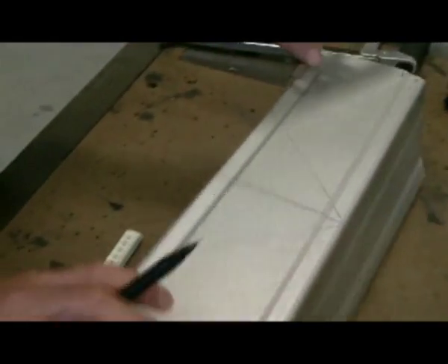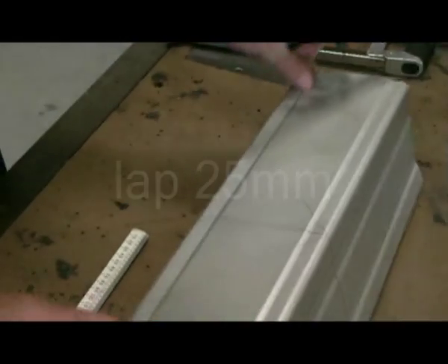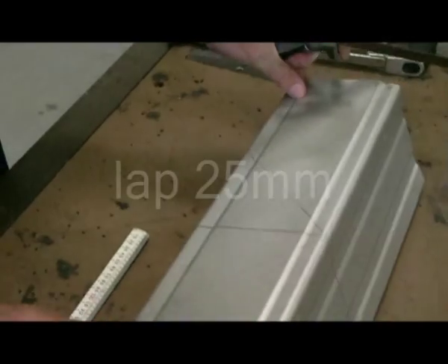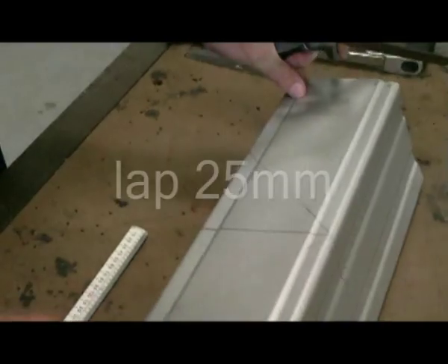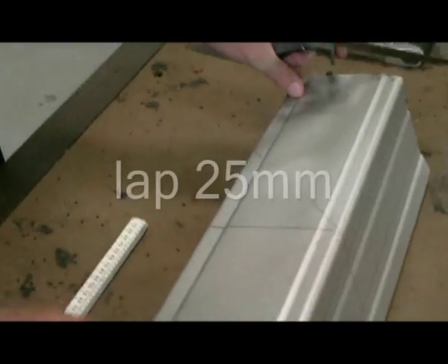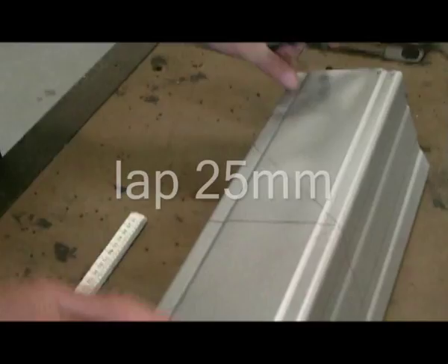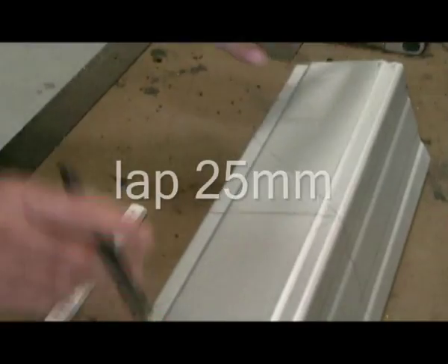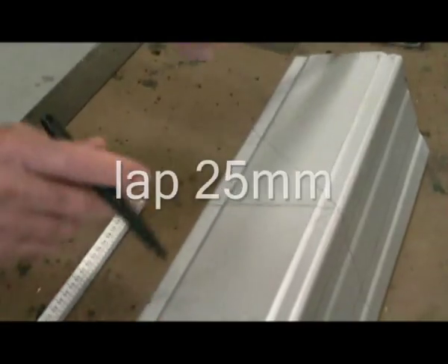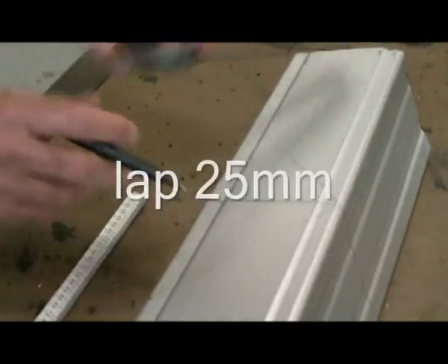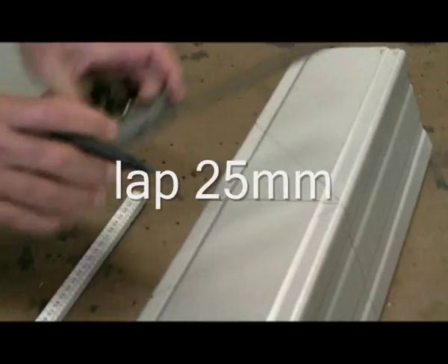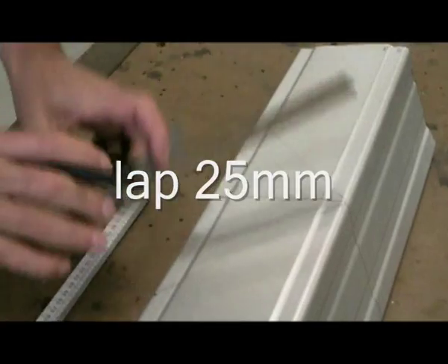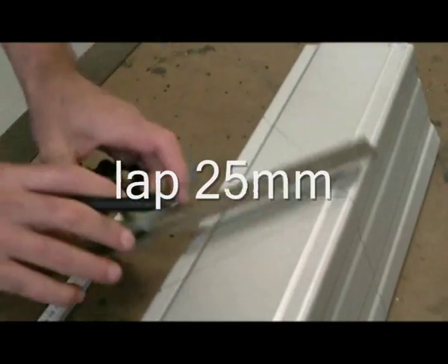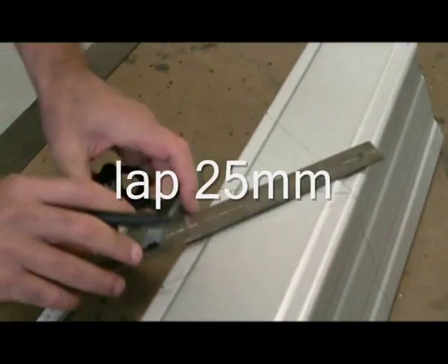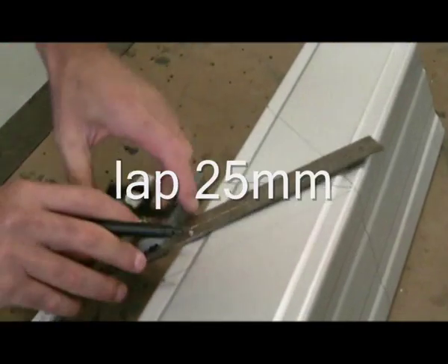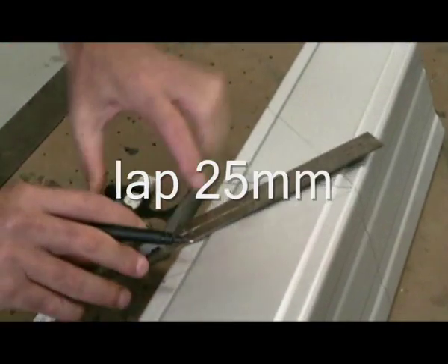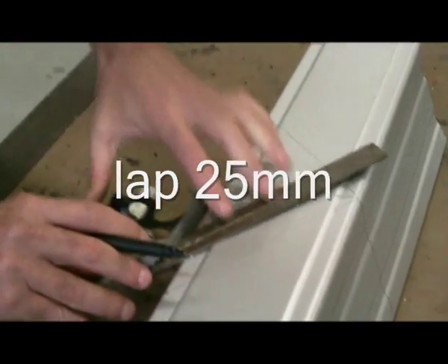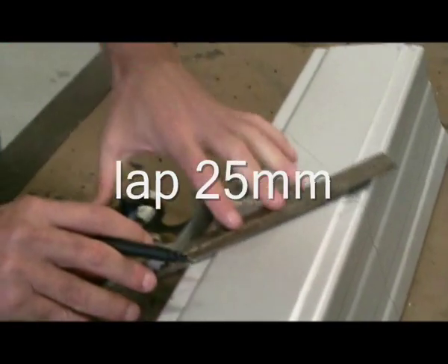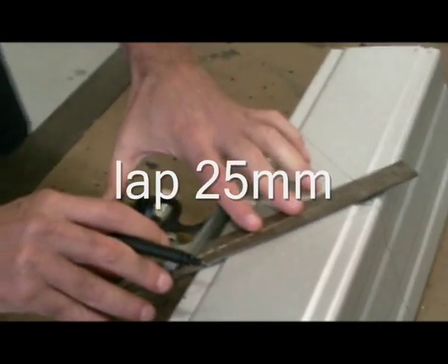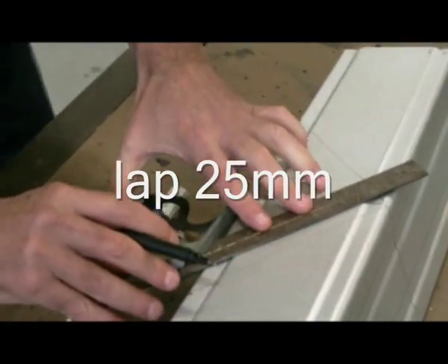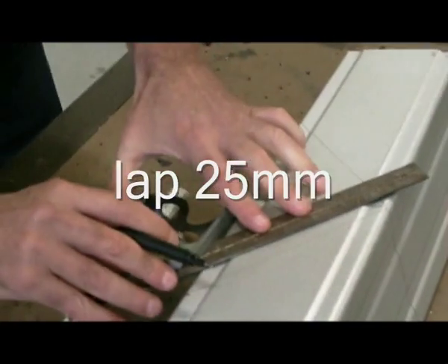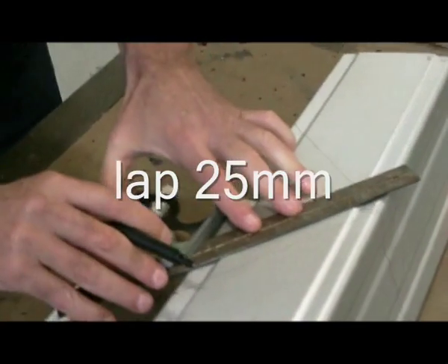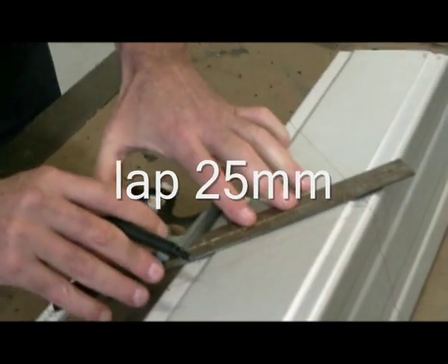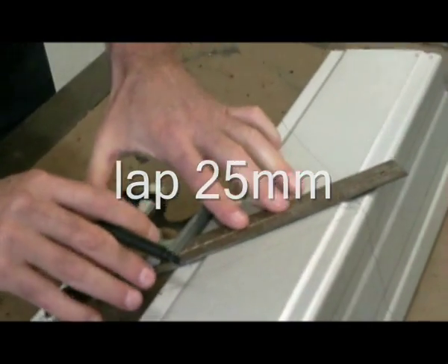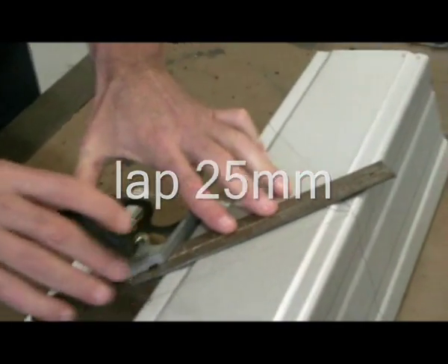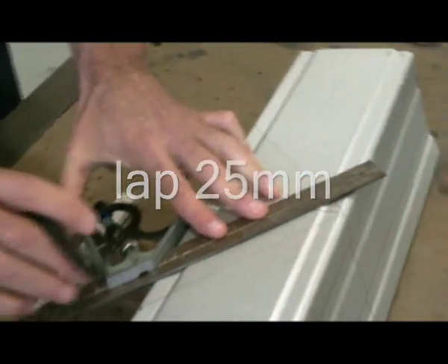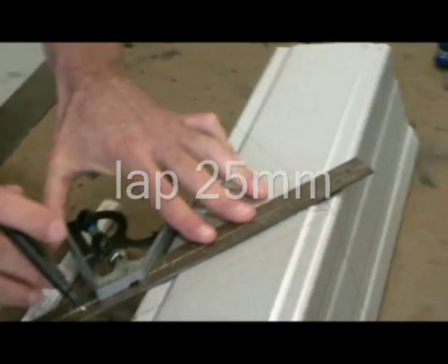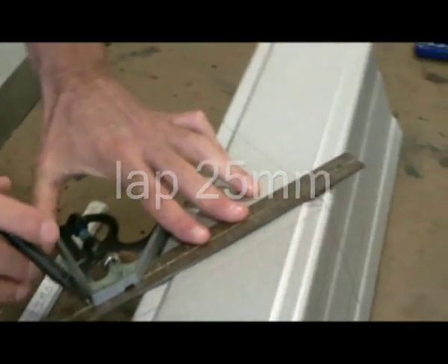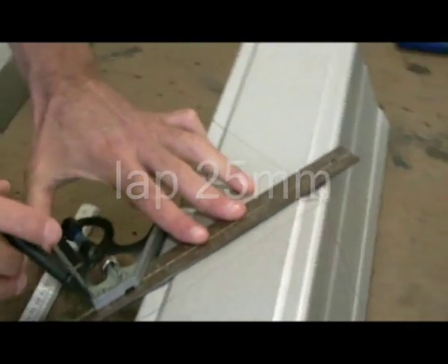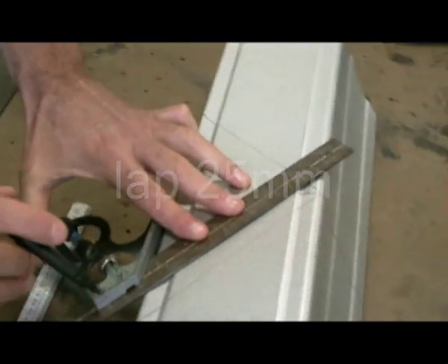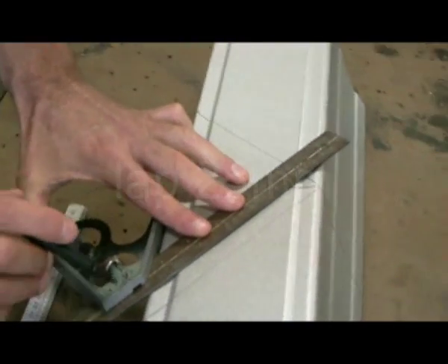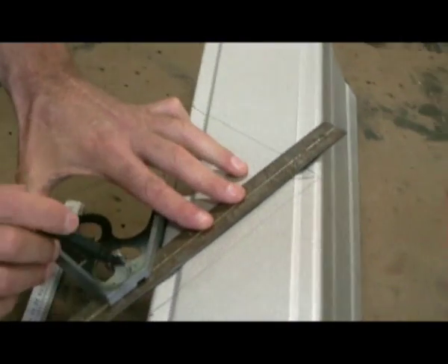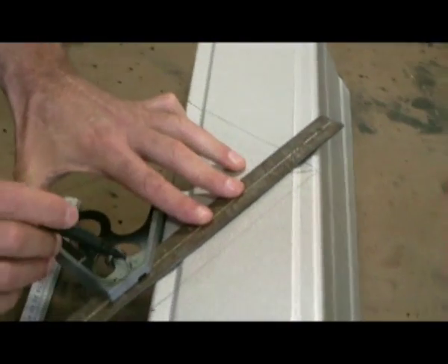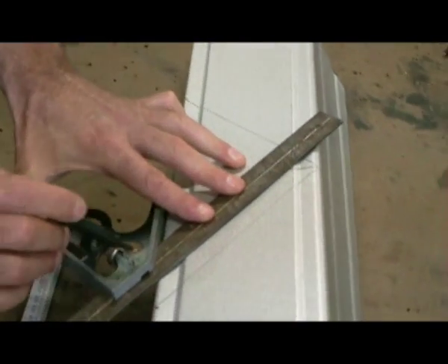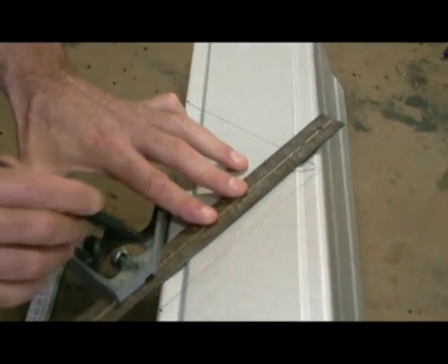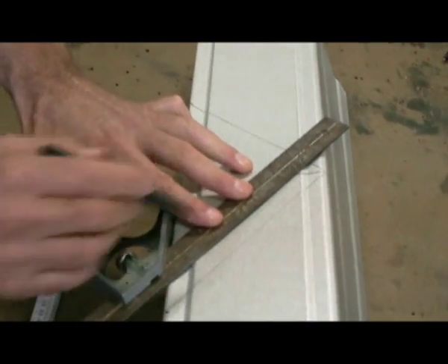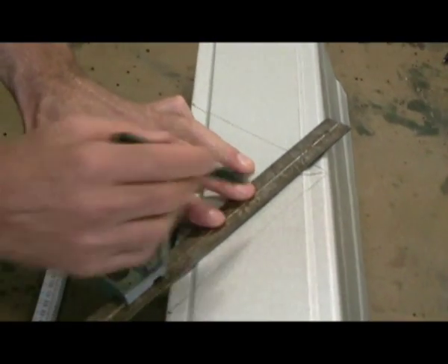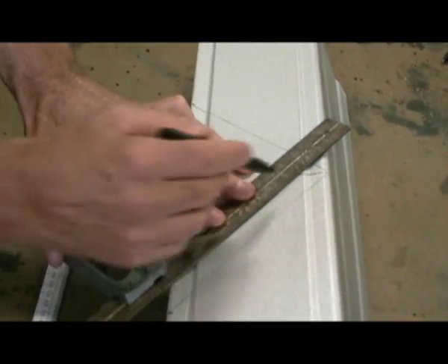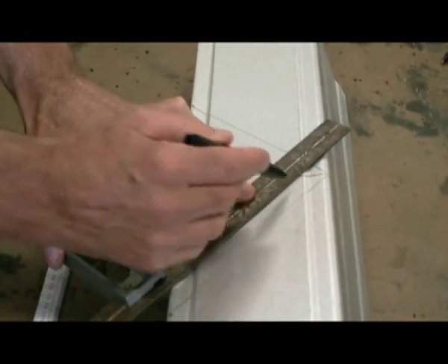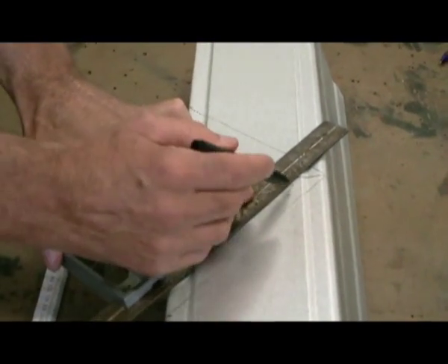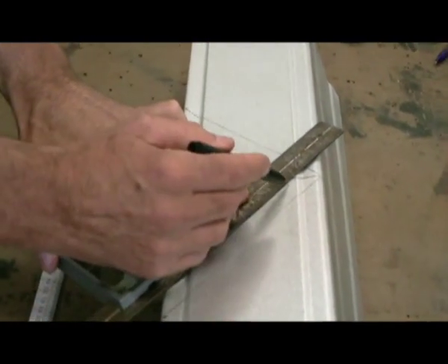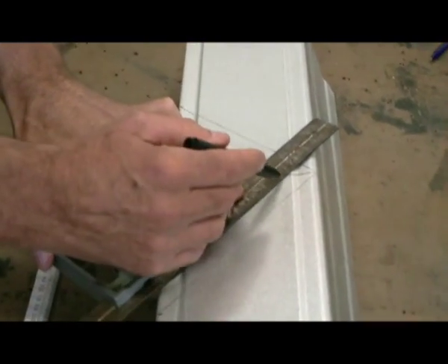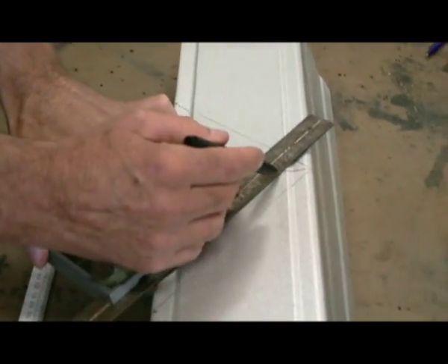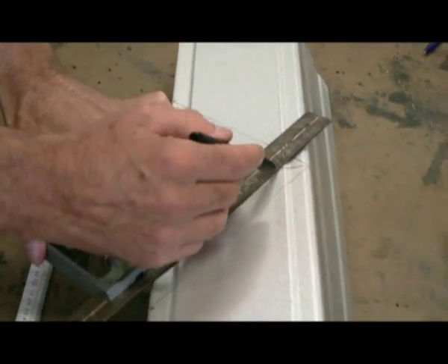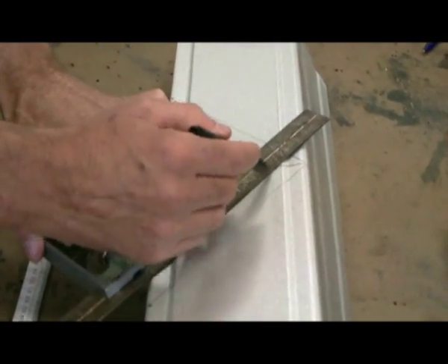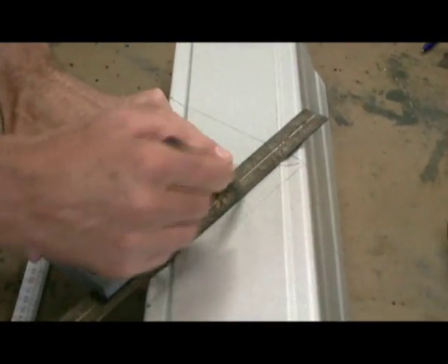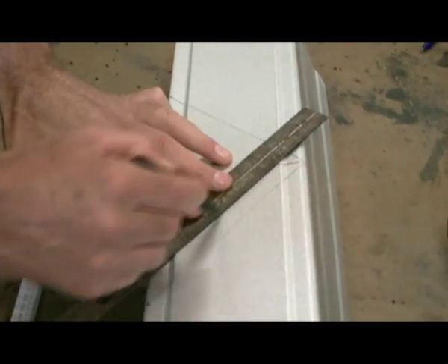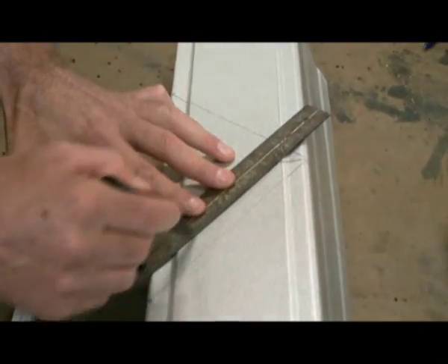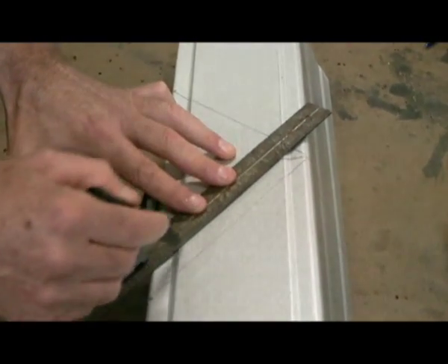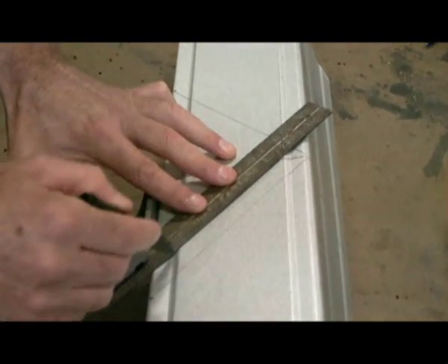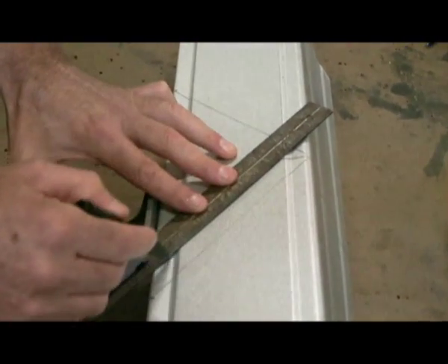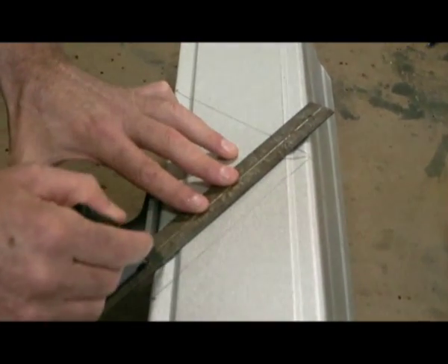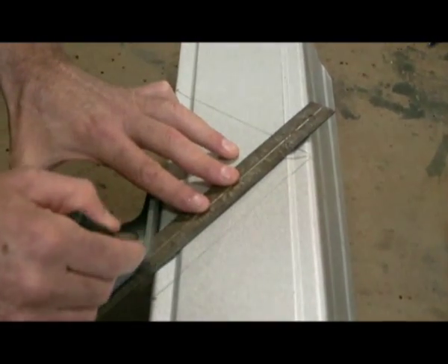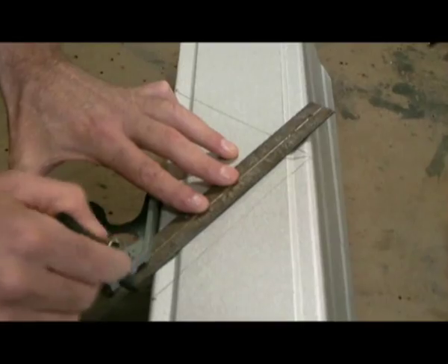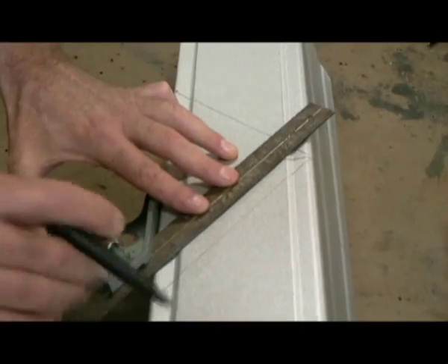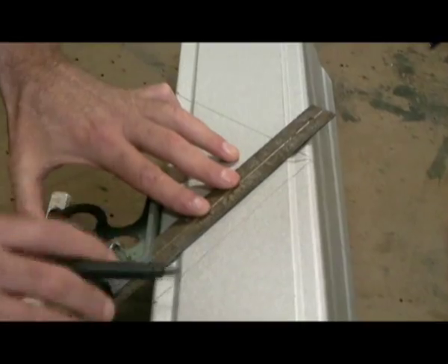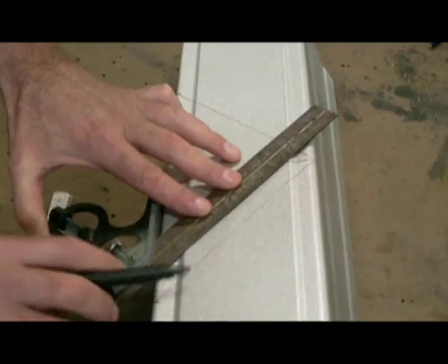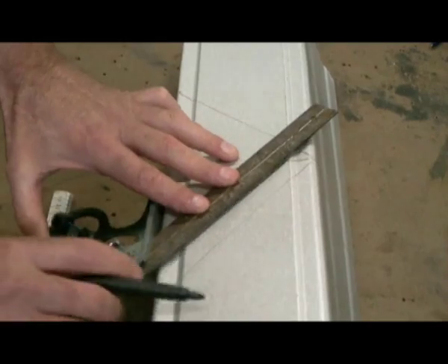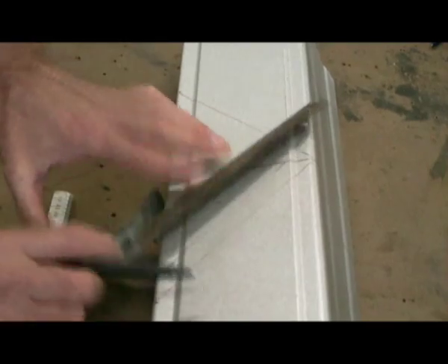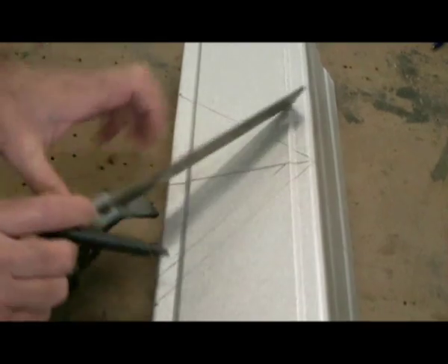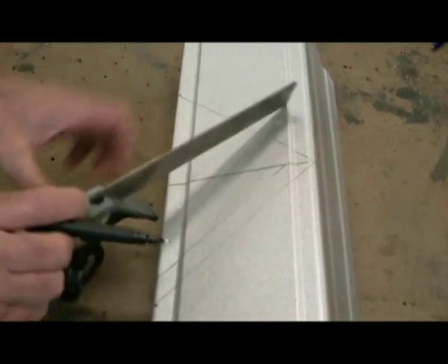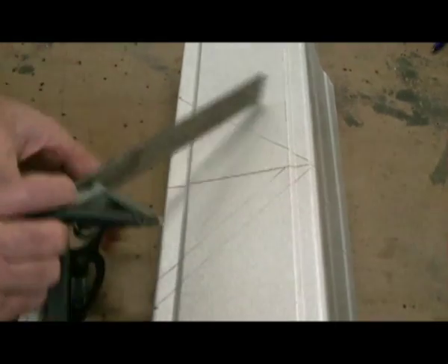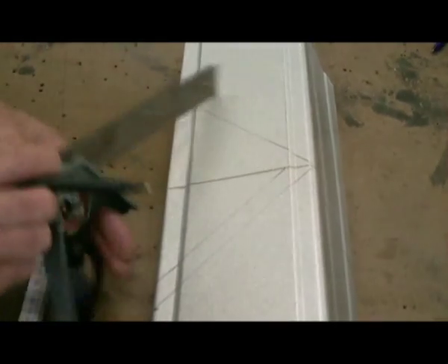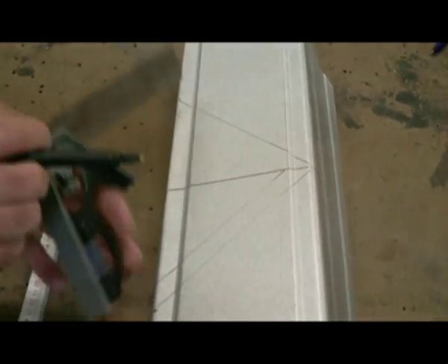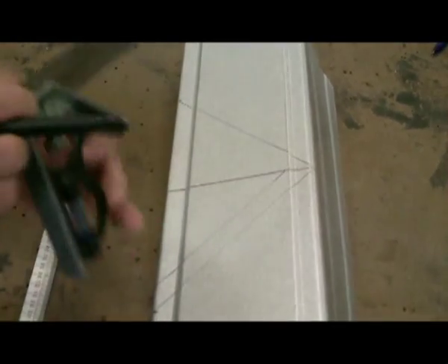Take note of the direction of flow of water through the gutter. Mark in your lap.